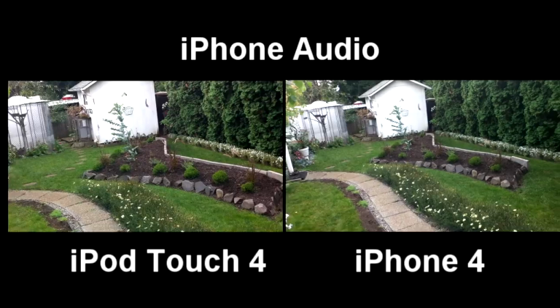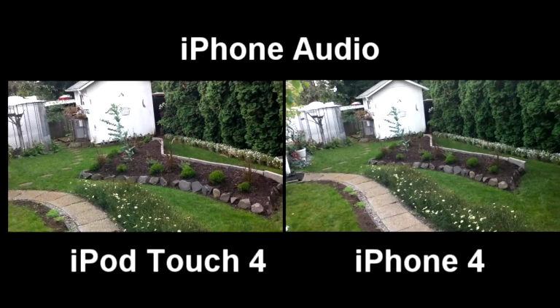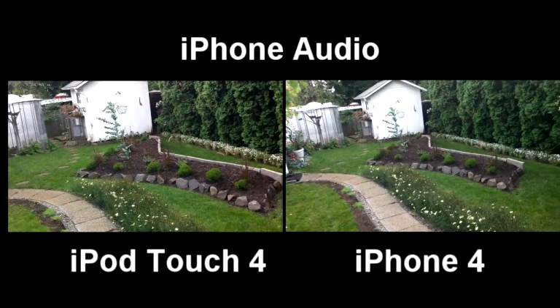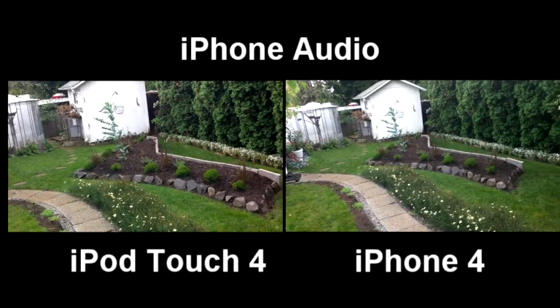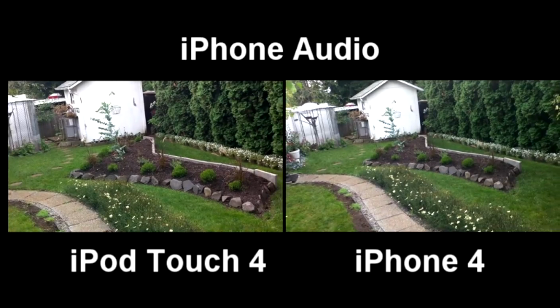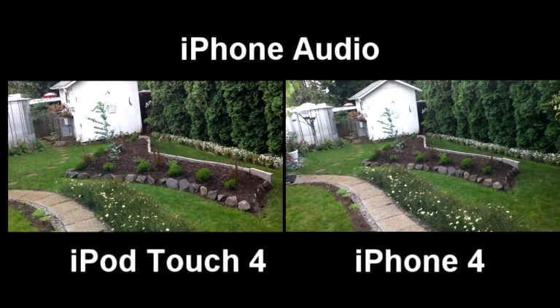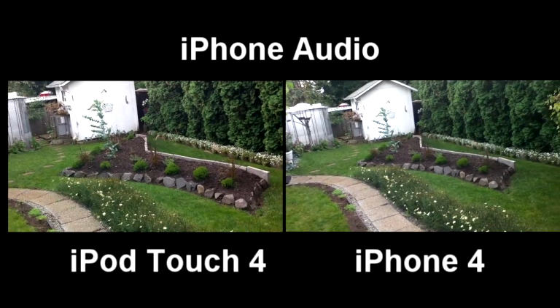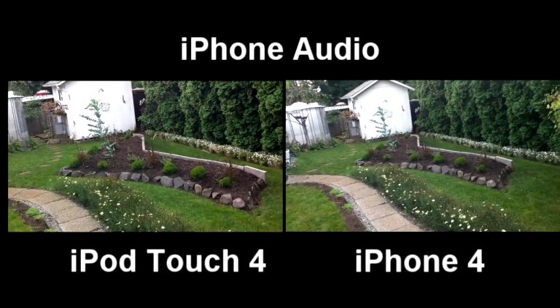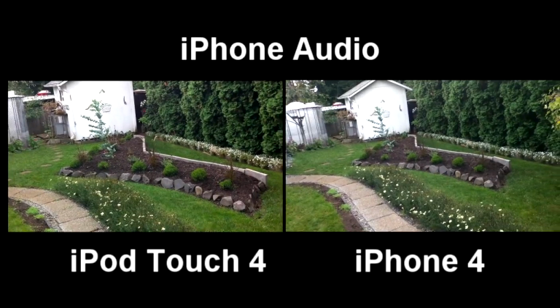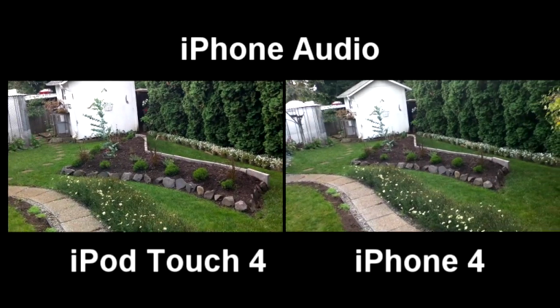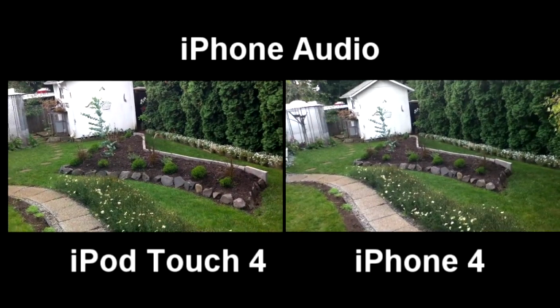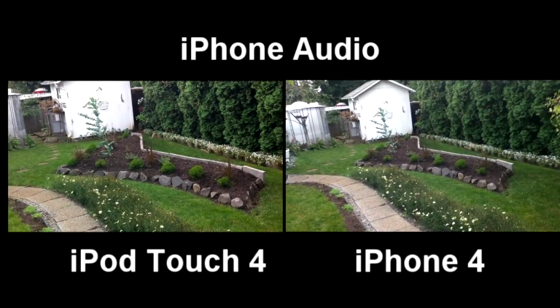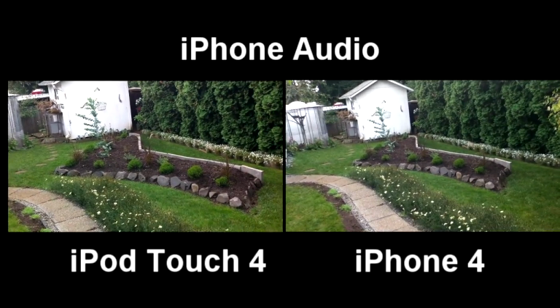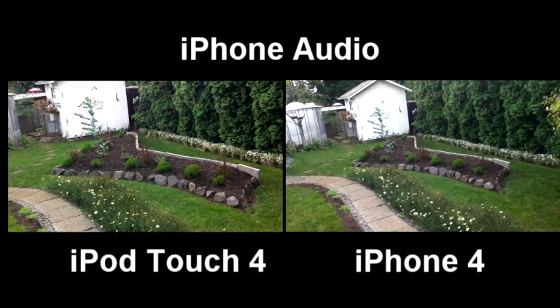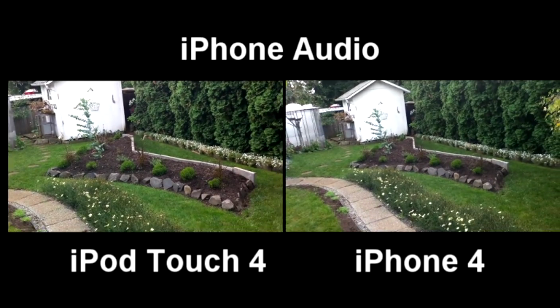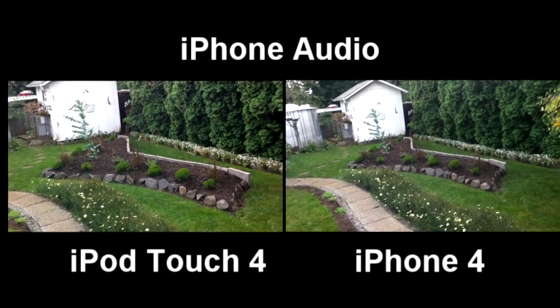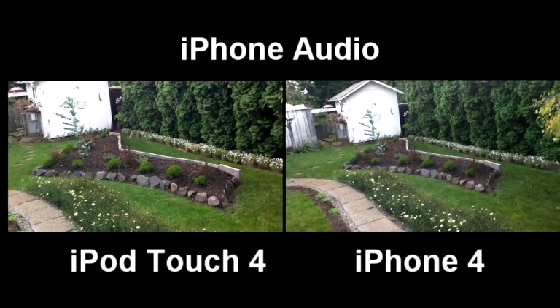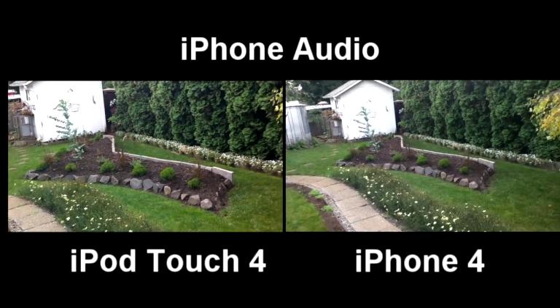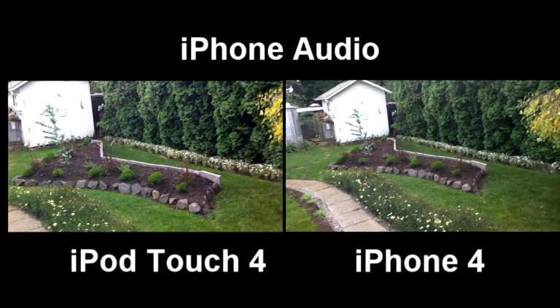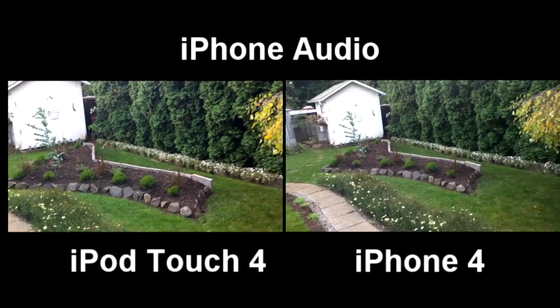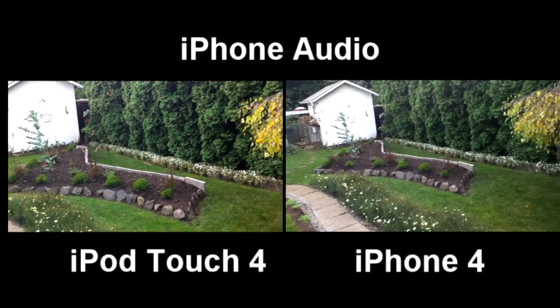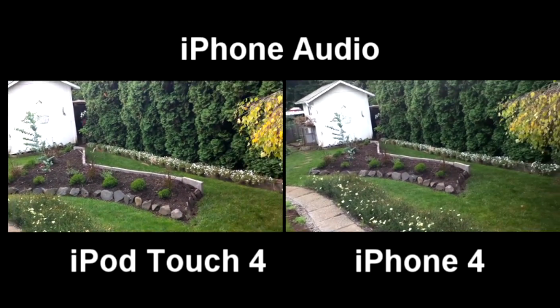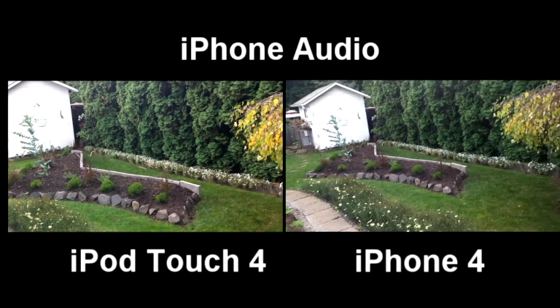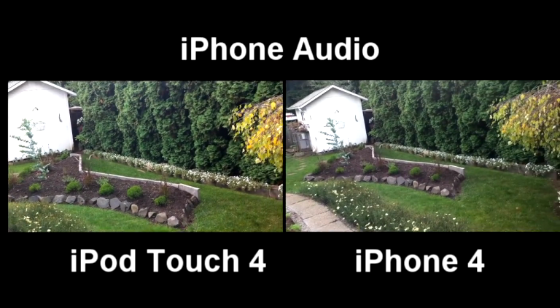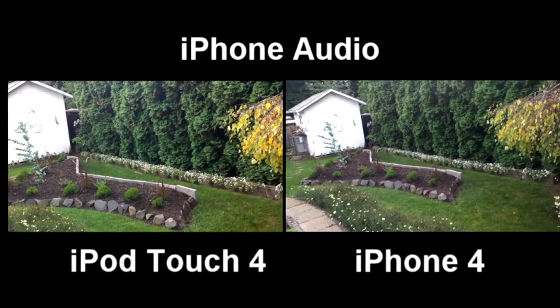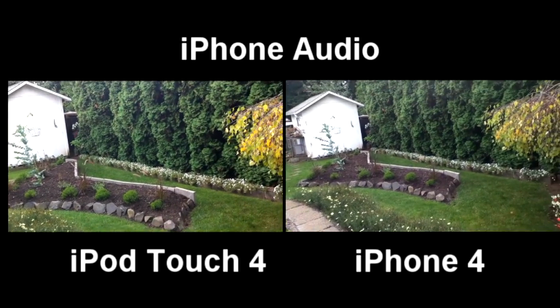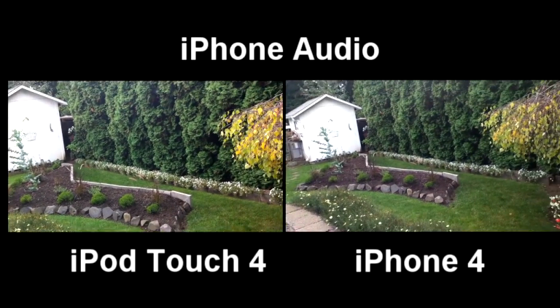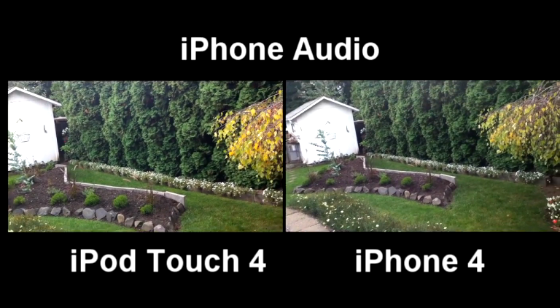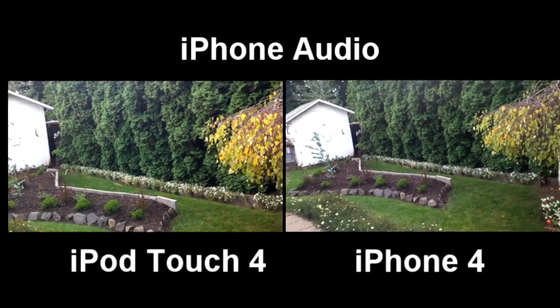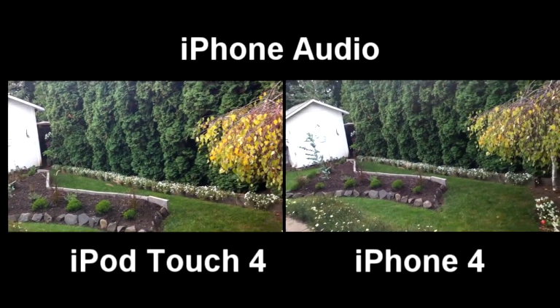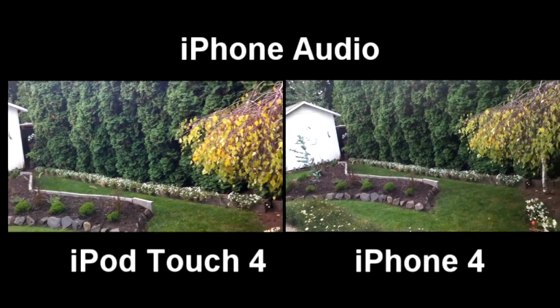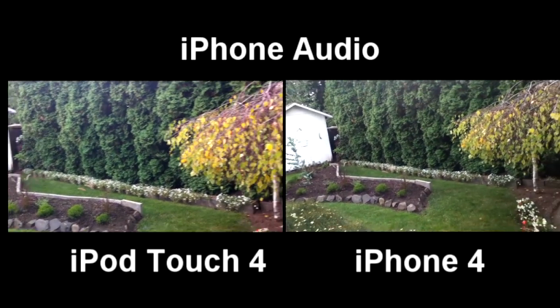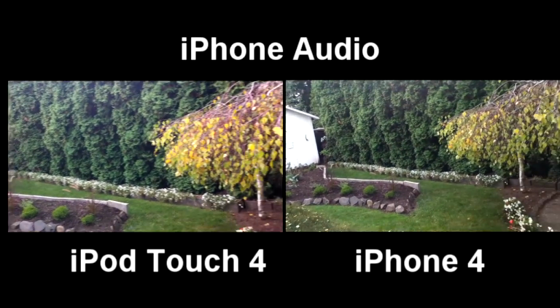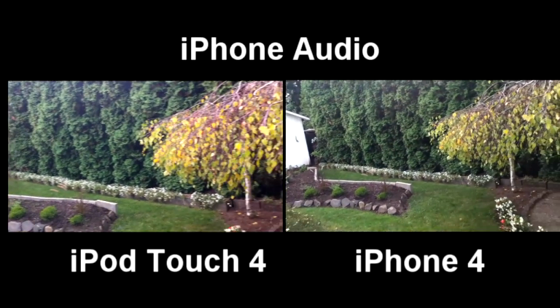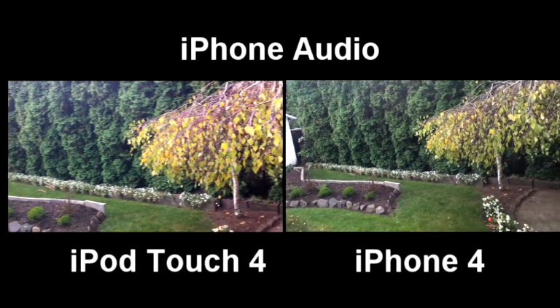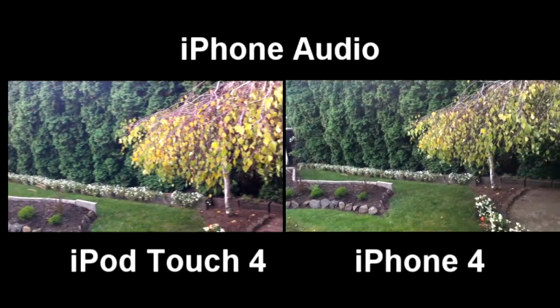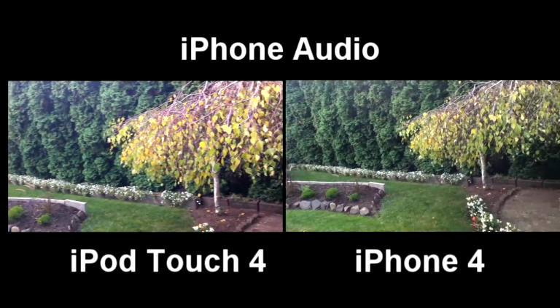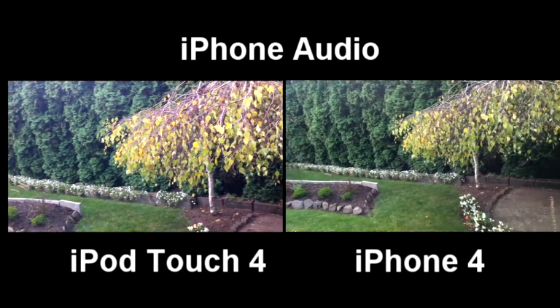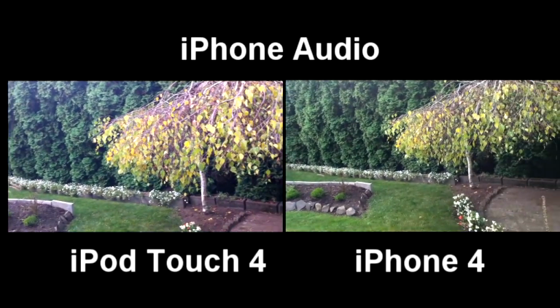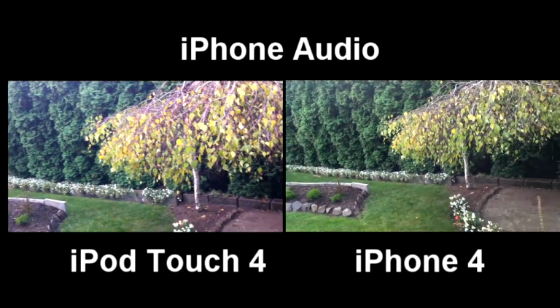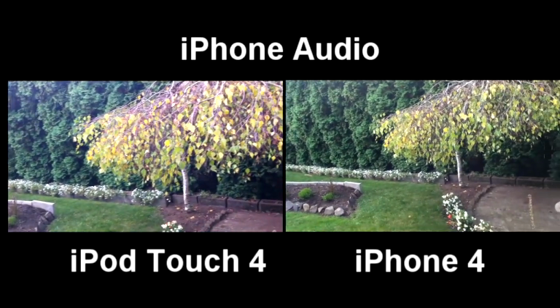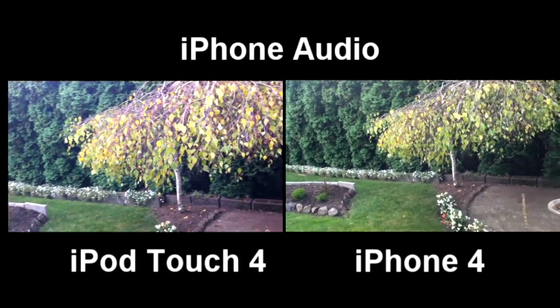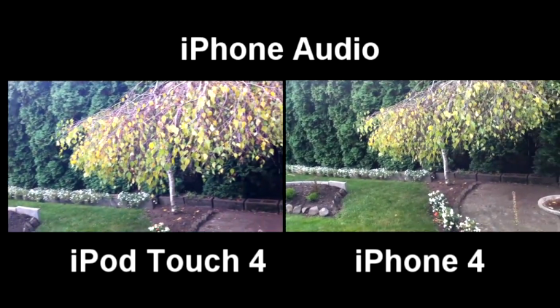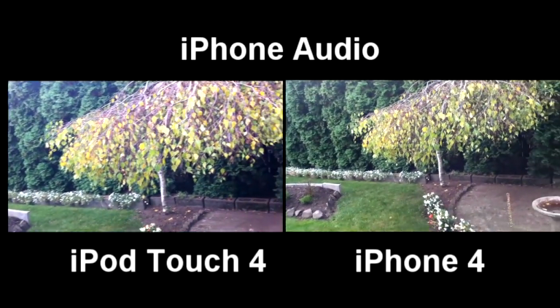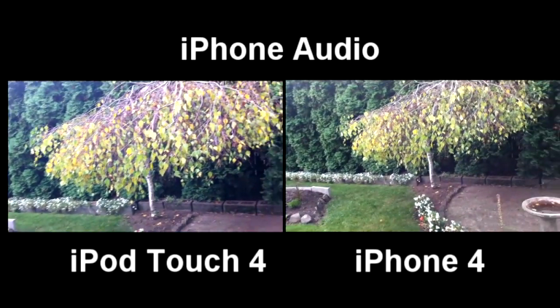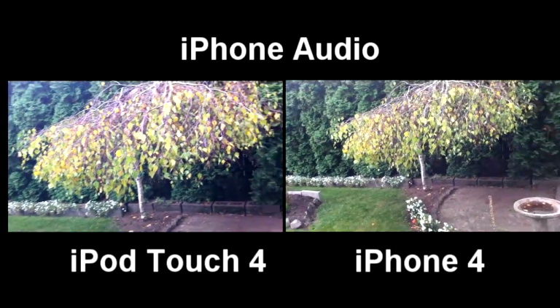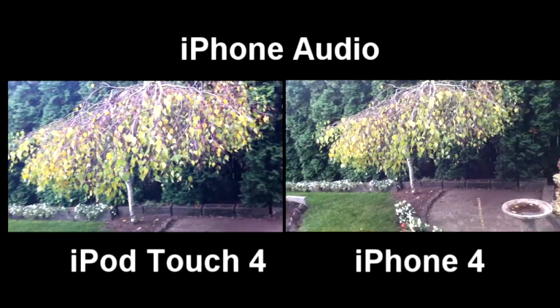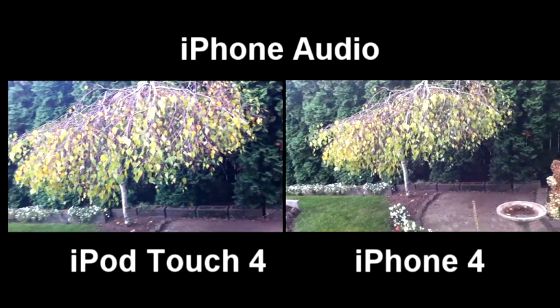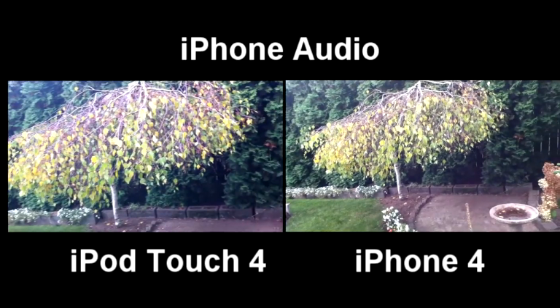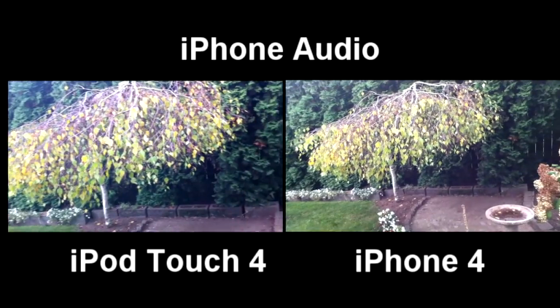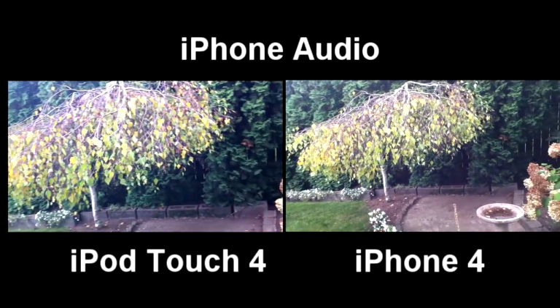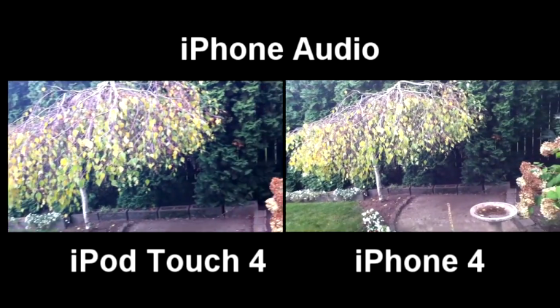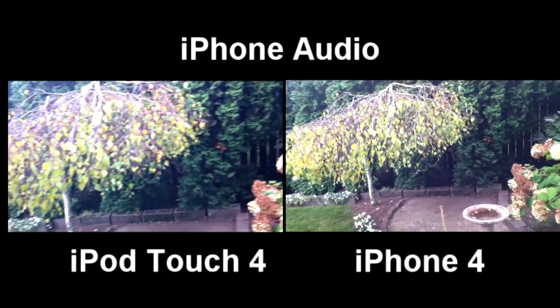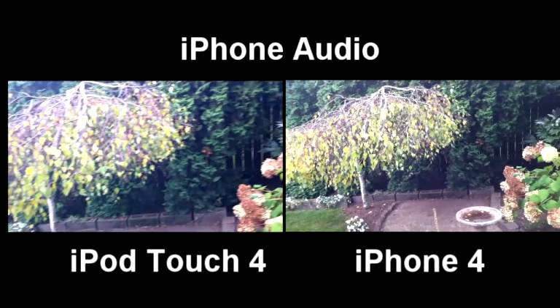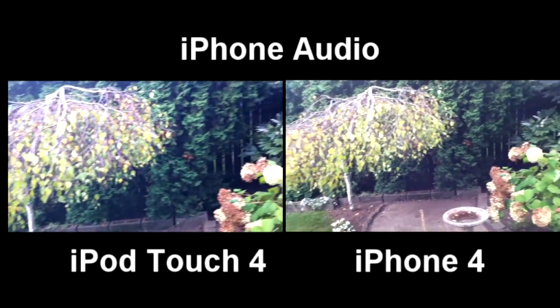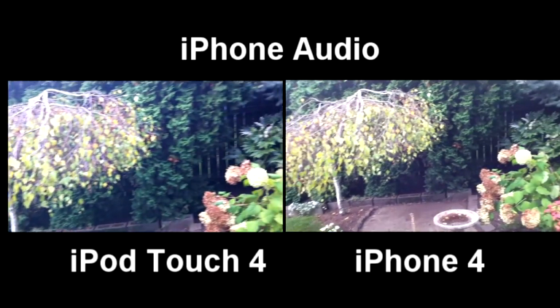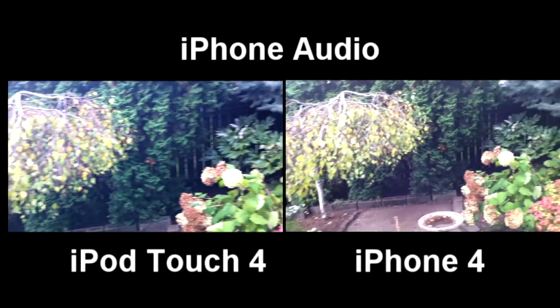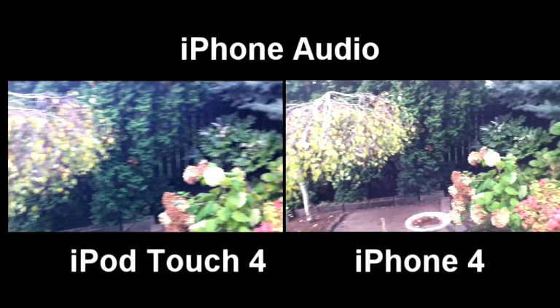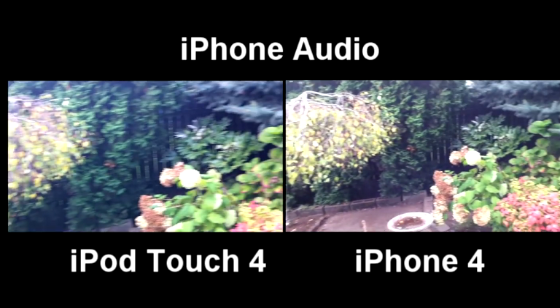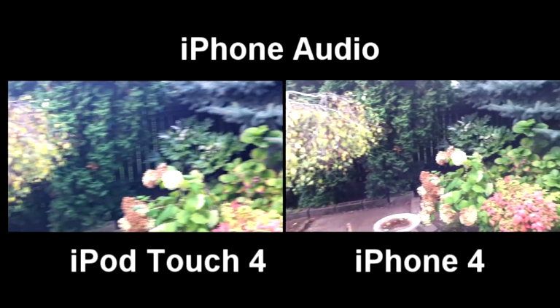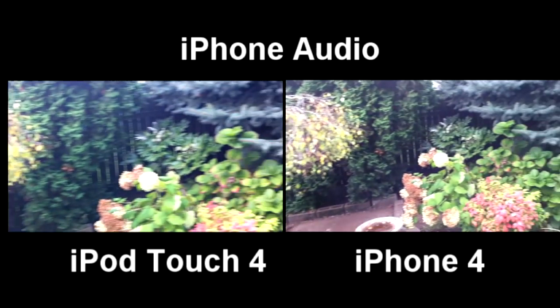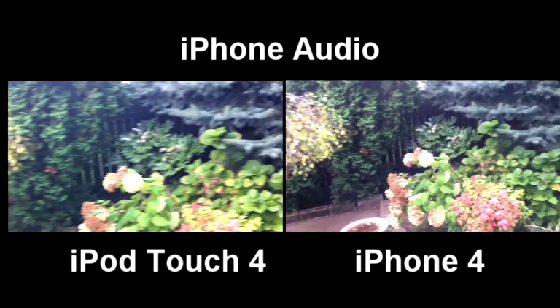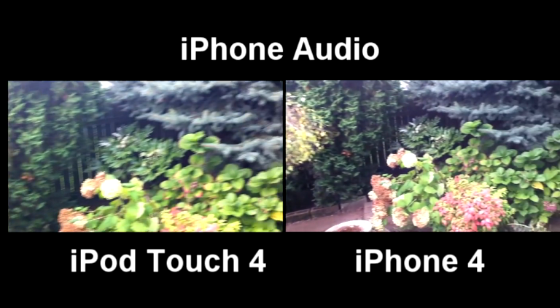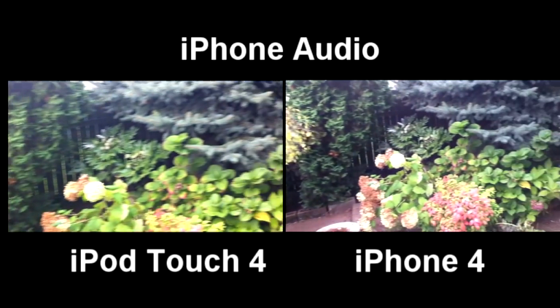Hey YouTube, this is EverythingApplePro and I'm making a video comparison between the iPod Touch 4th Gen and the iPhone 4.